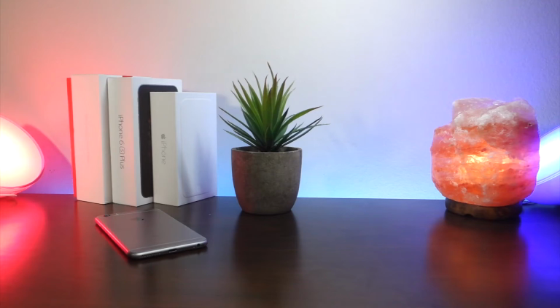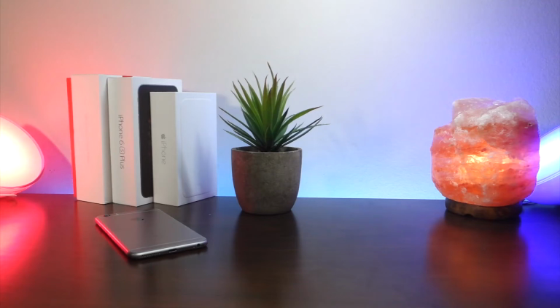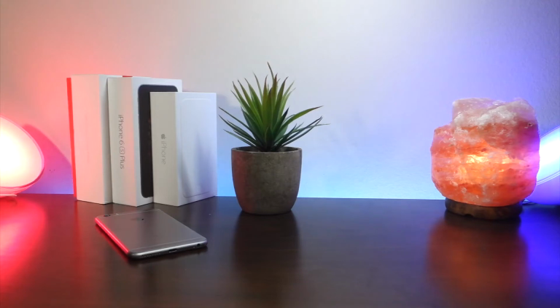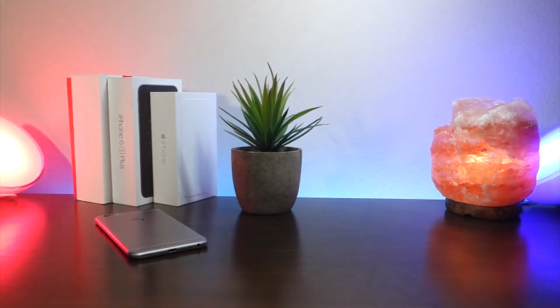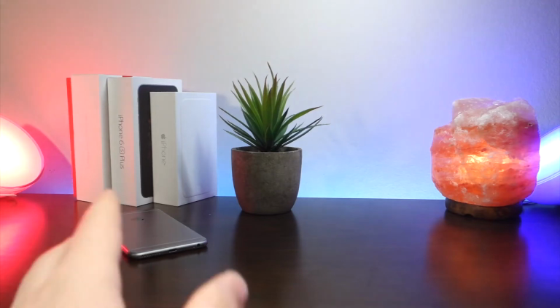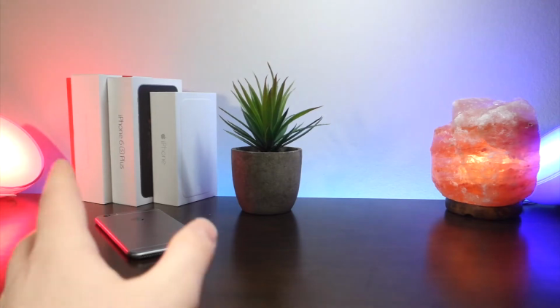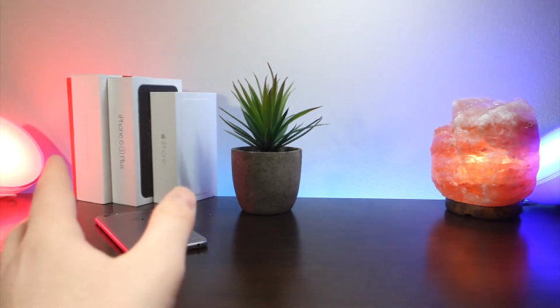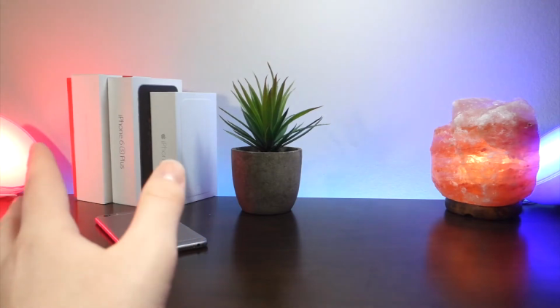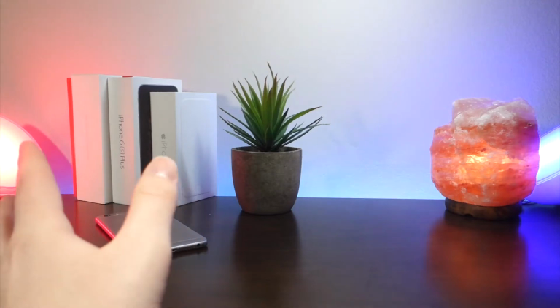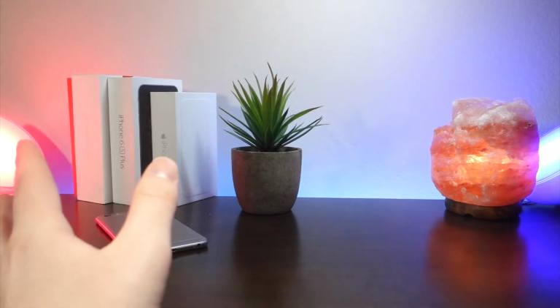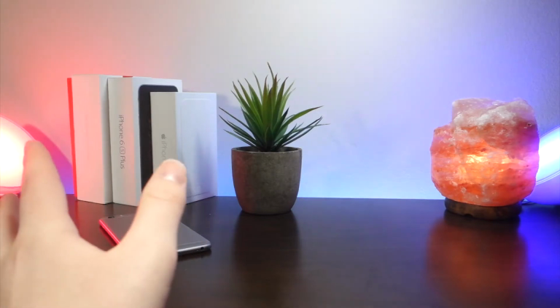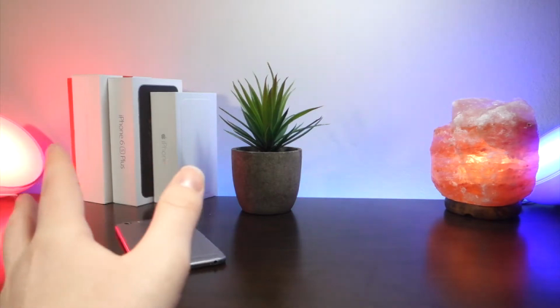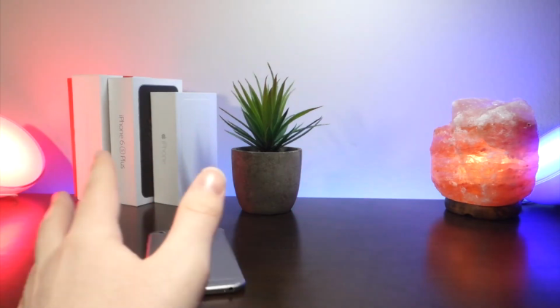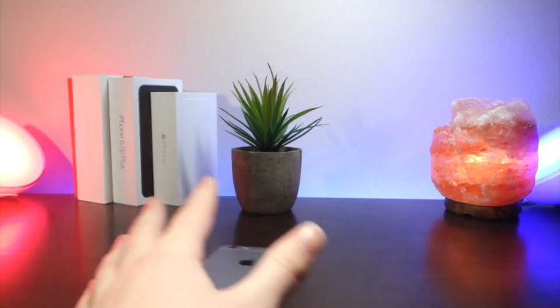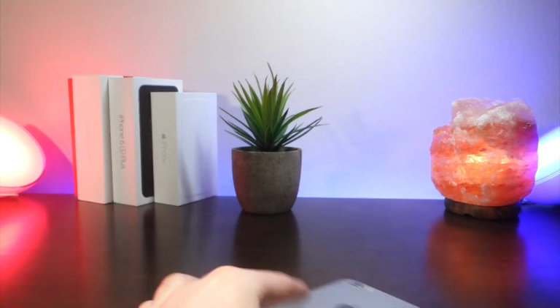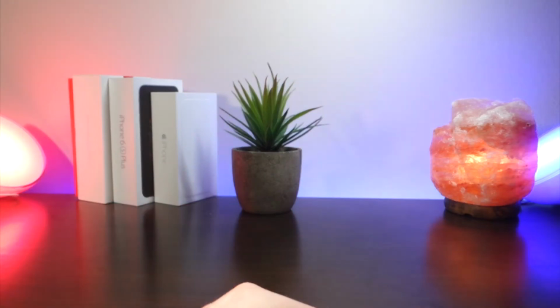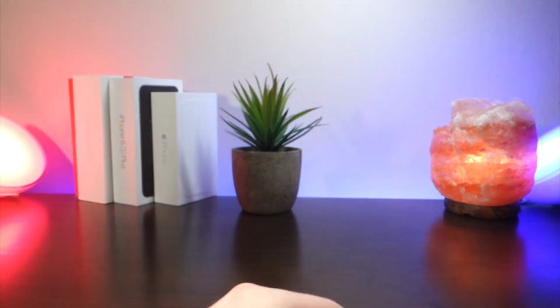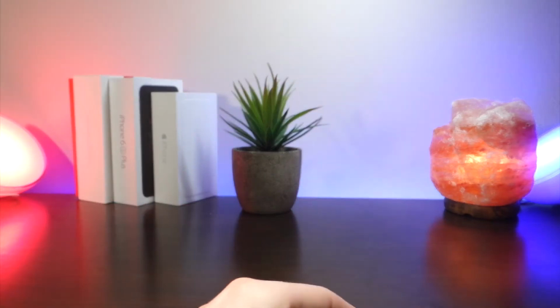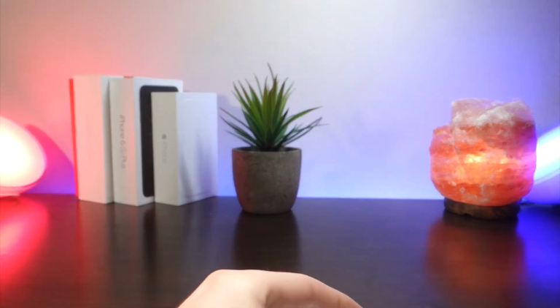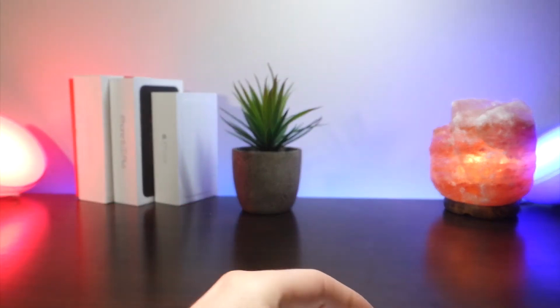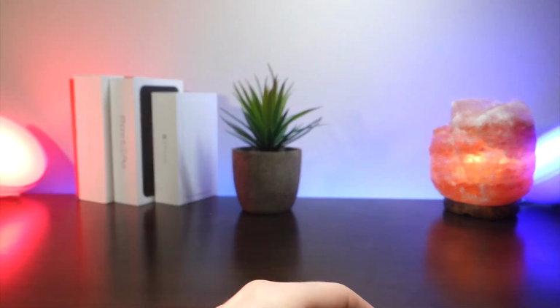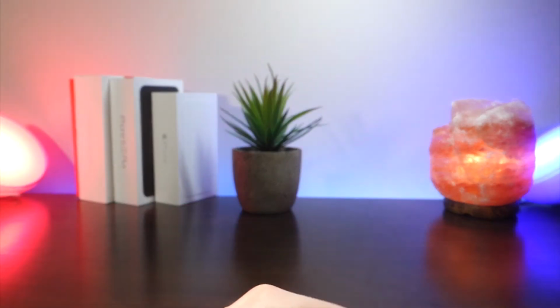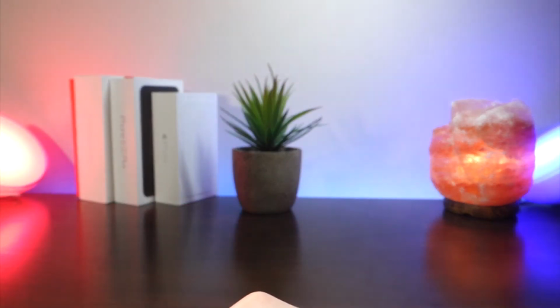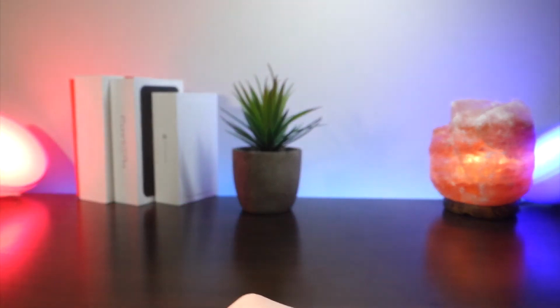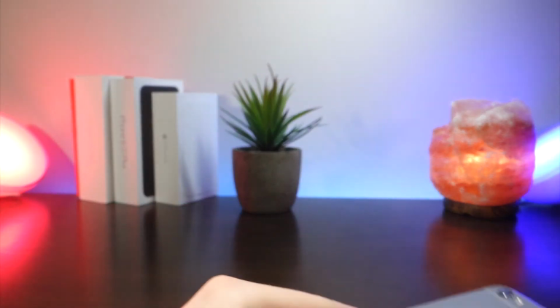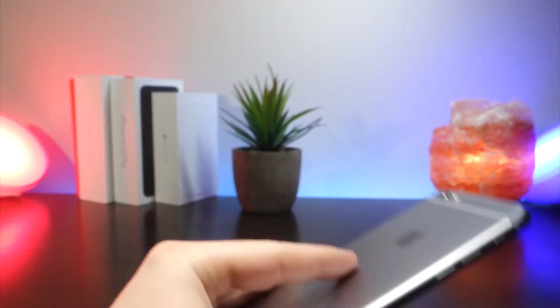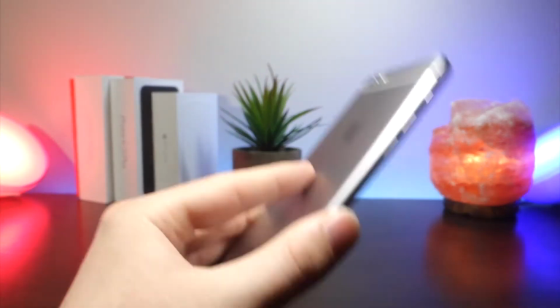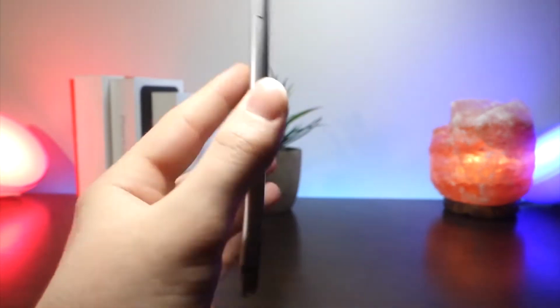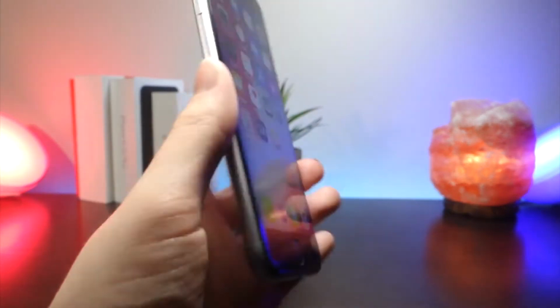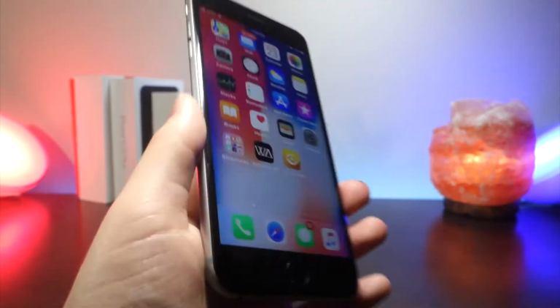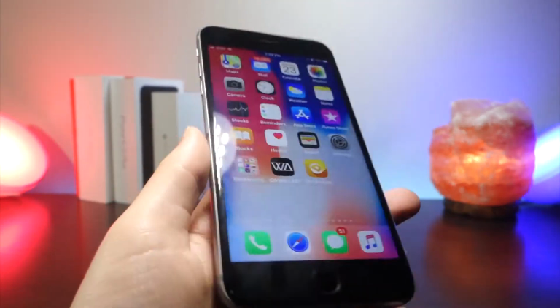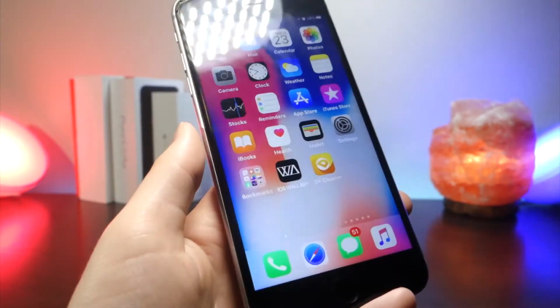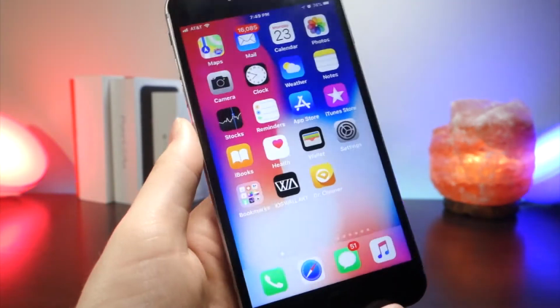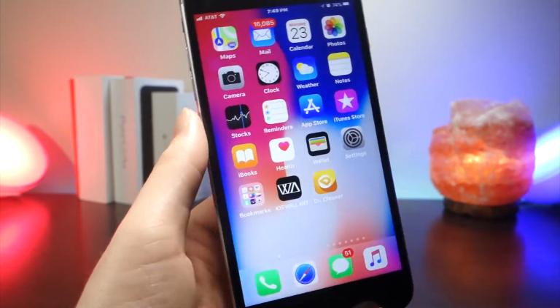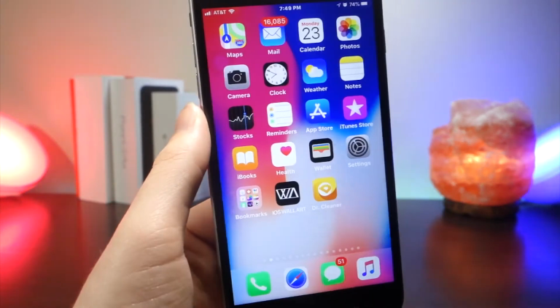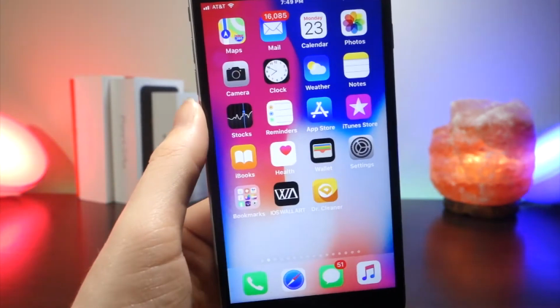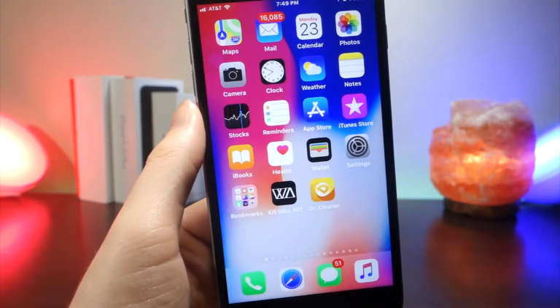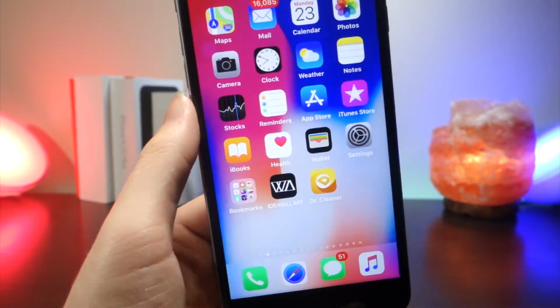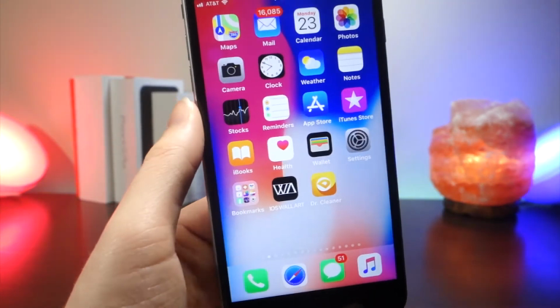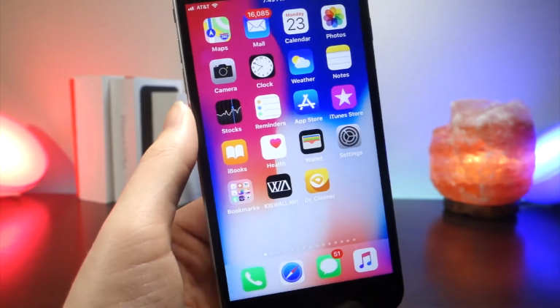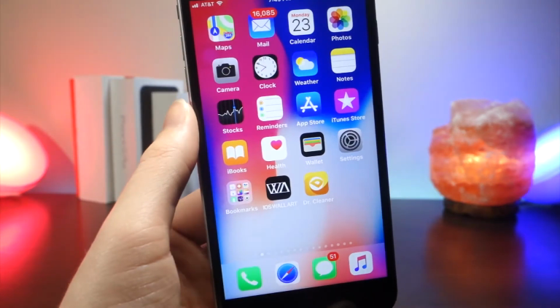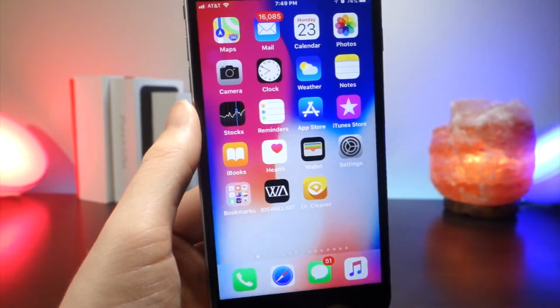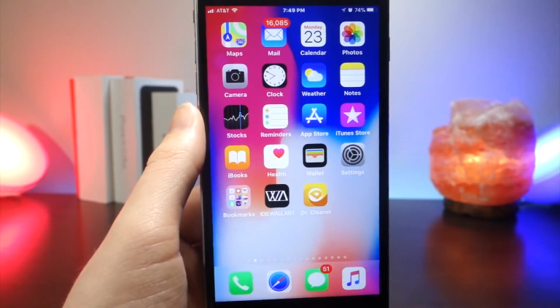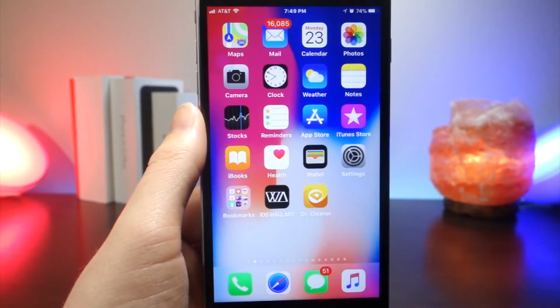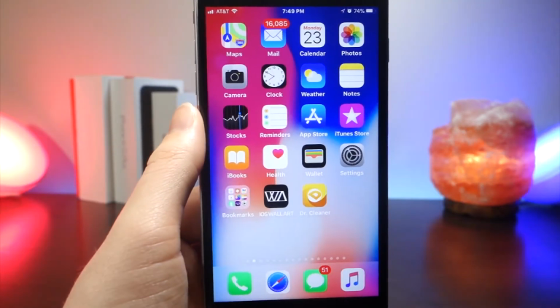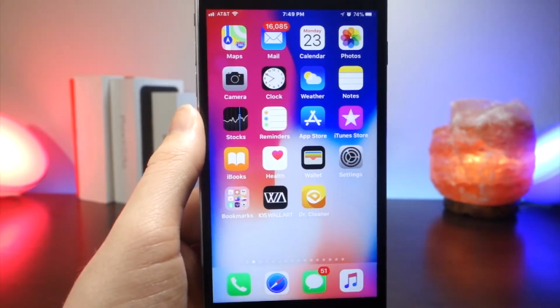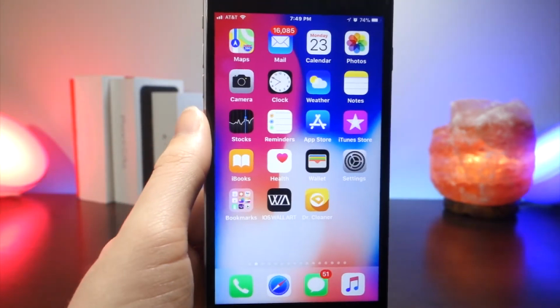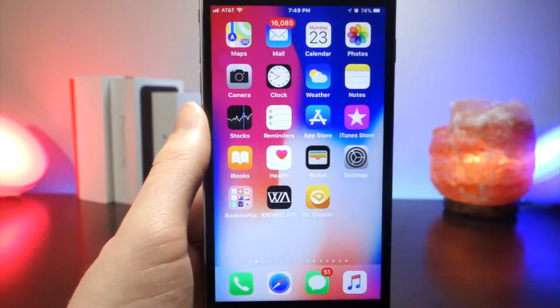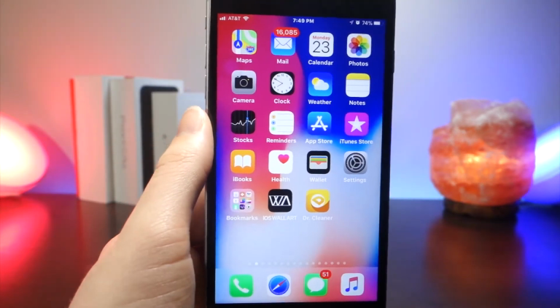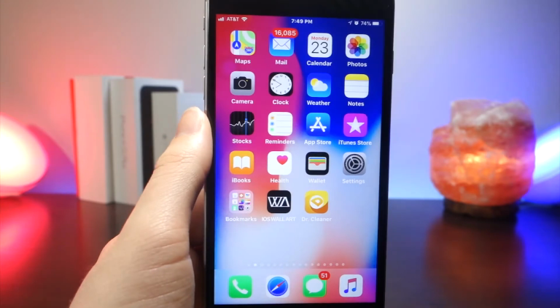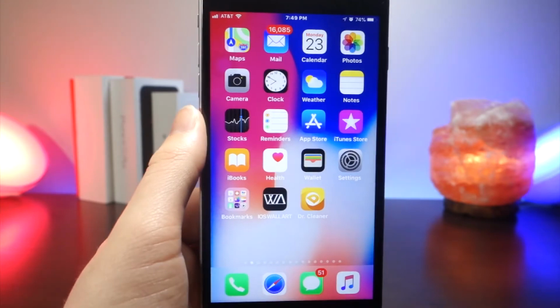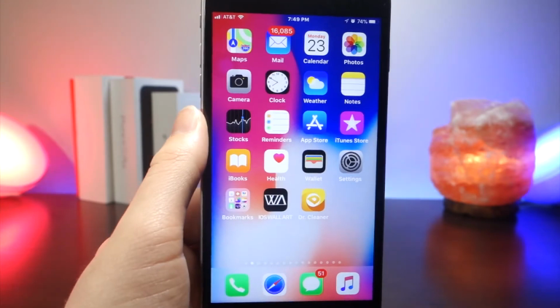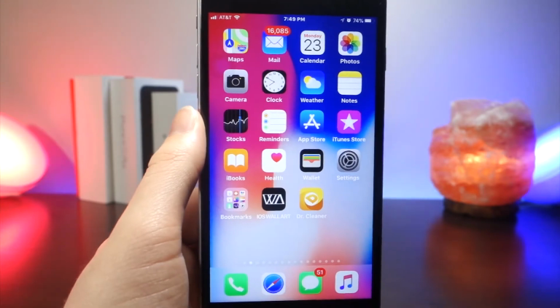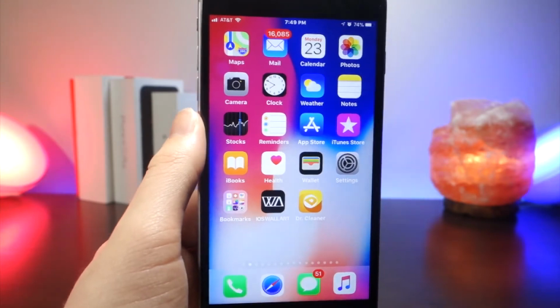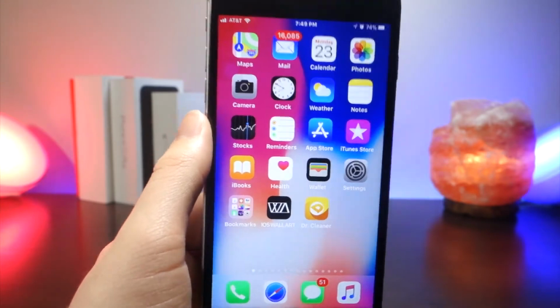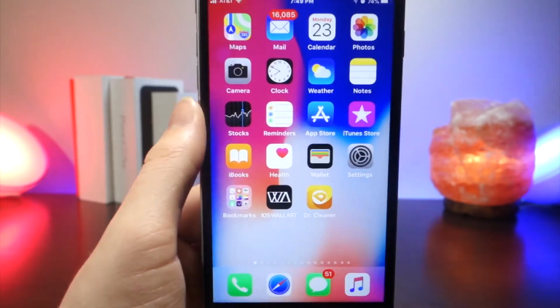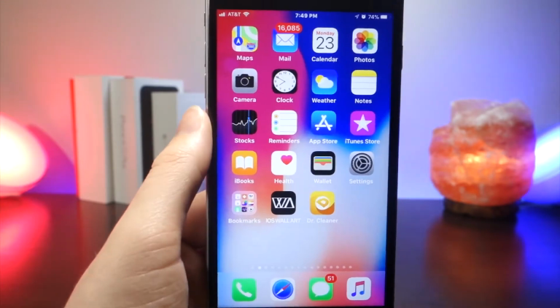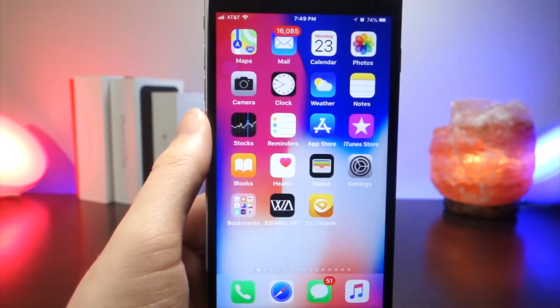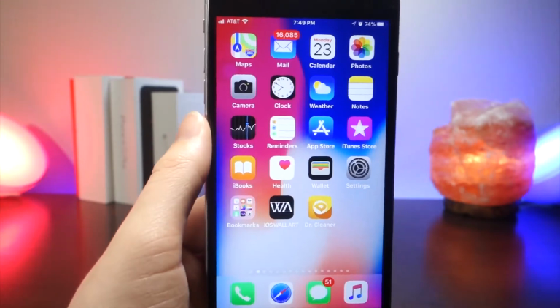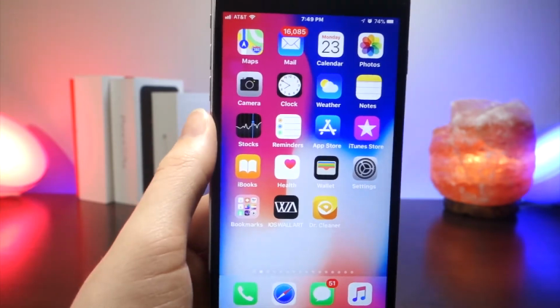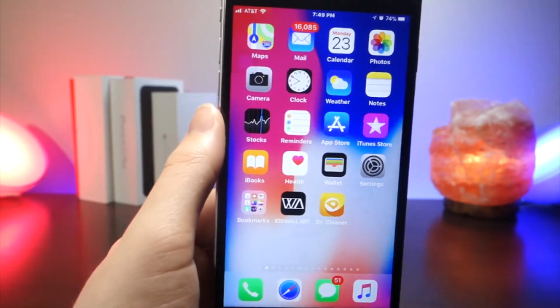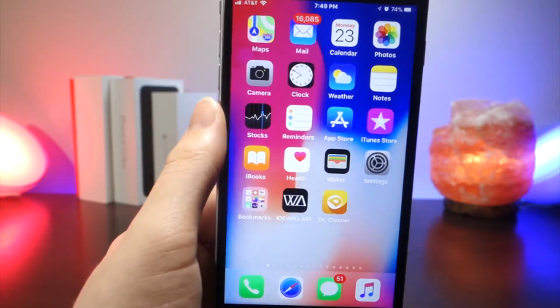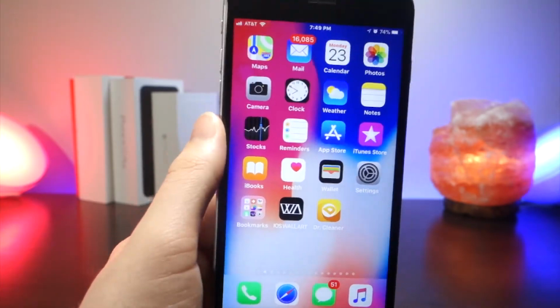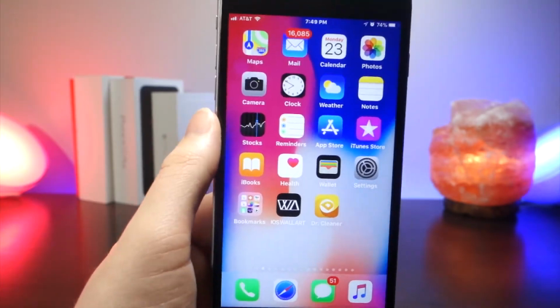What's up everyone, this is AlliTalkIsTech and today I'm going to be showing you all the new cool features in iOS 11.1 beta 5. Let's get started.